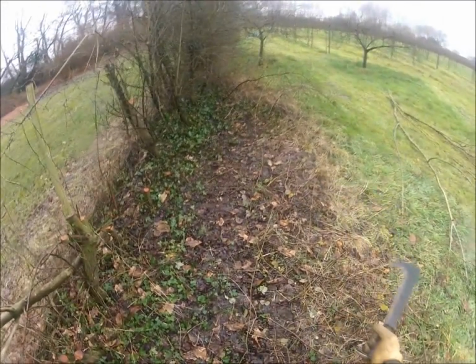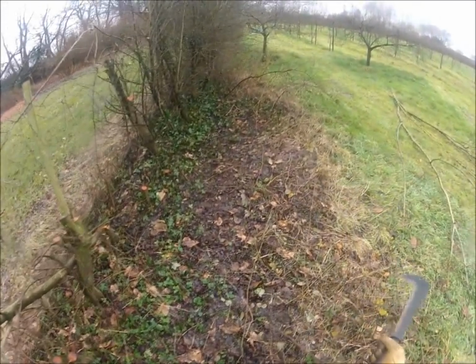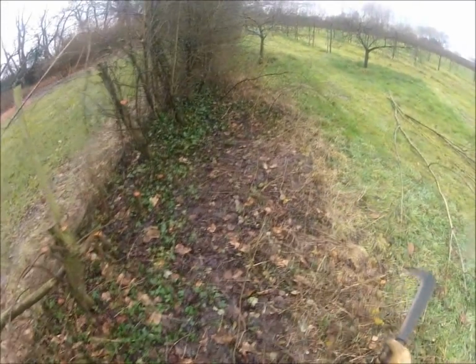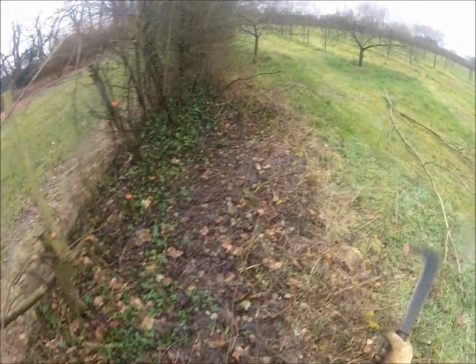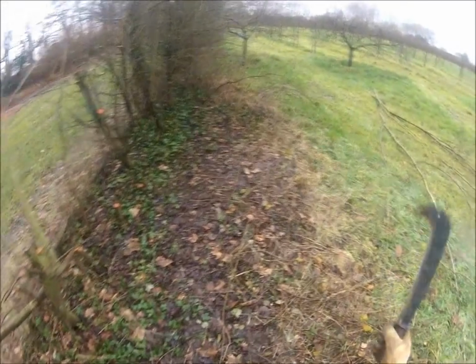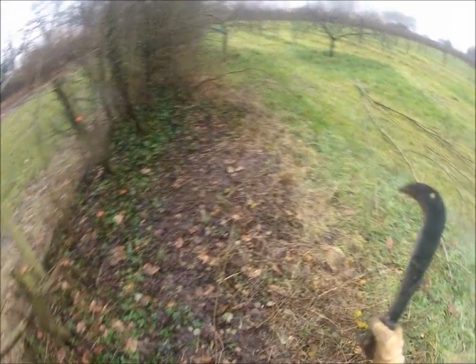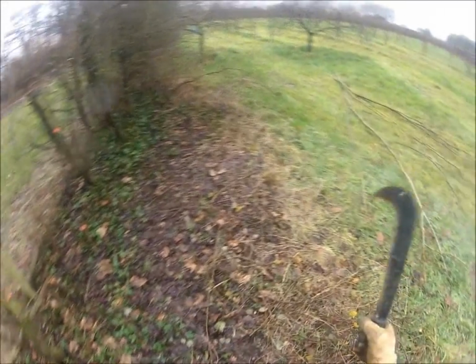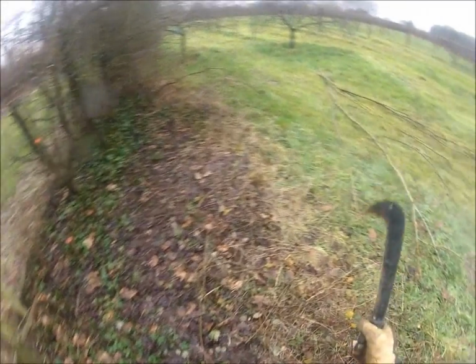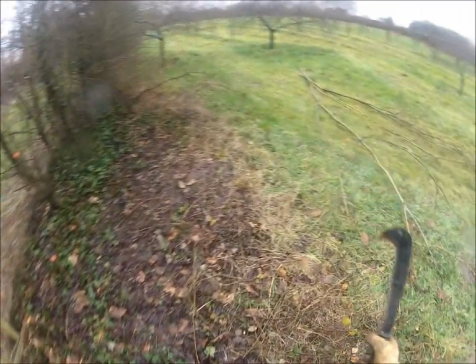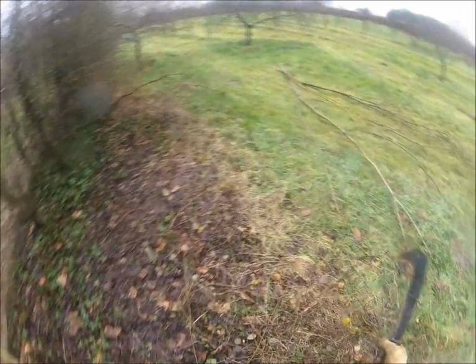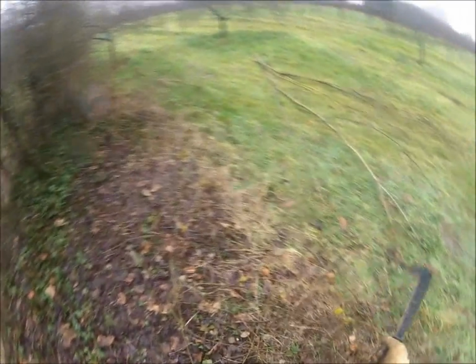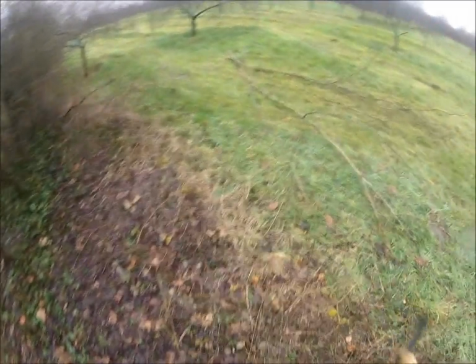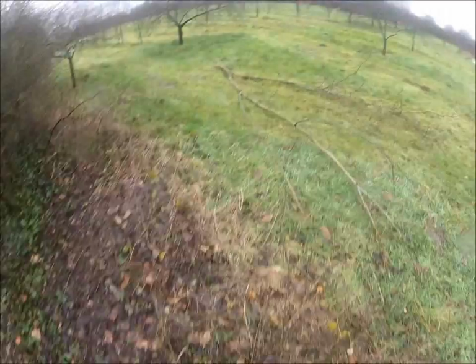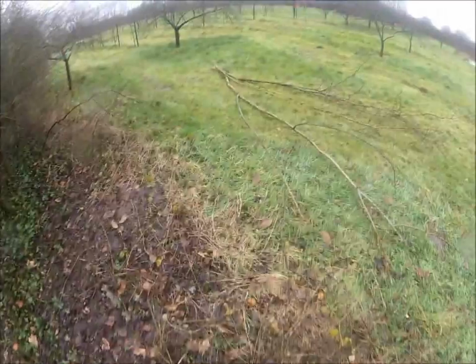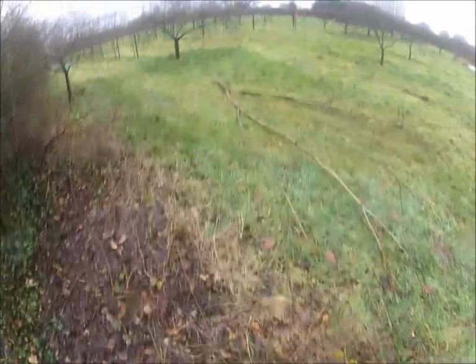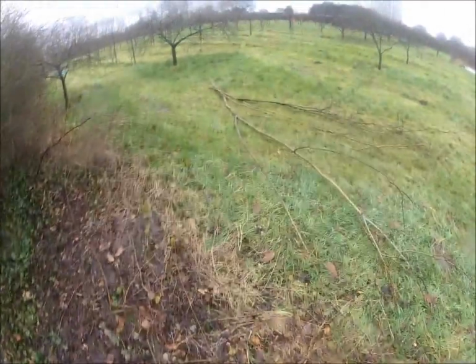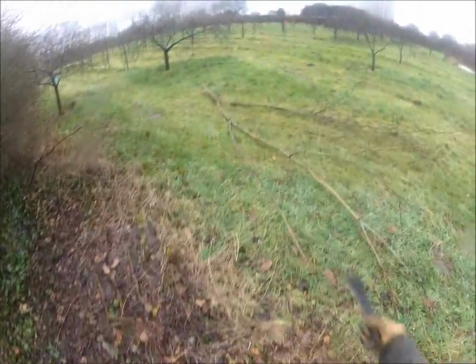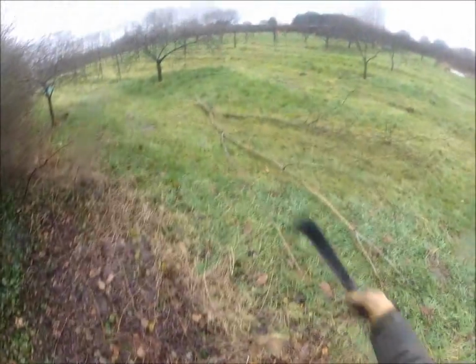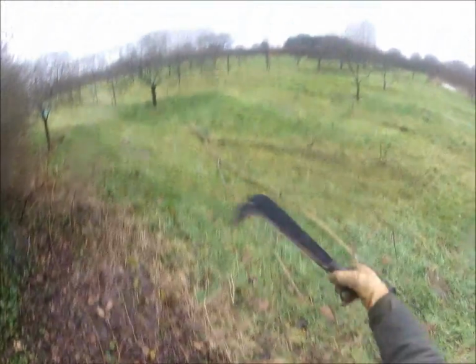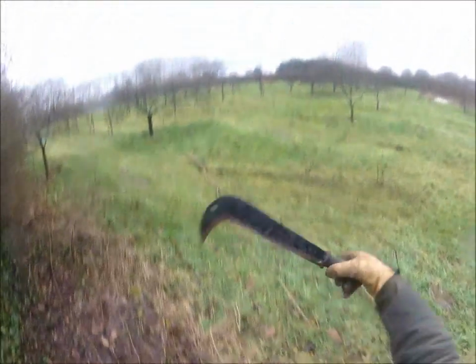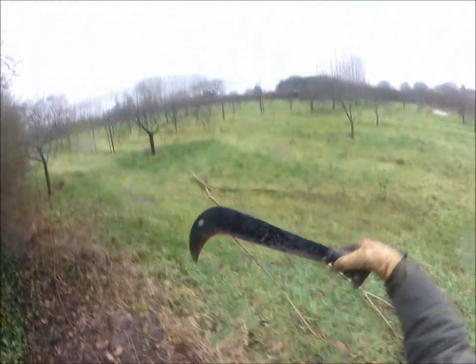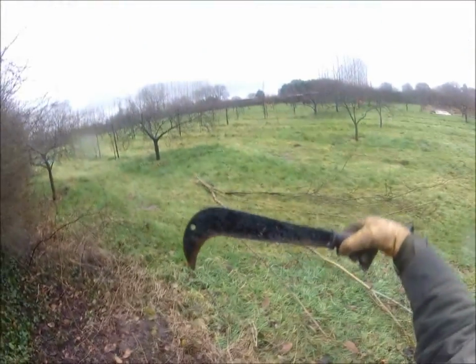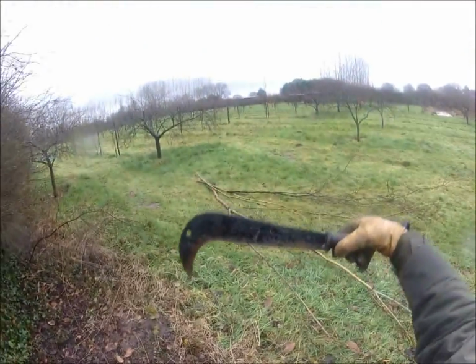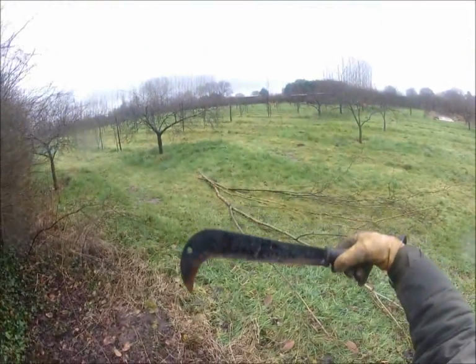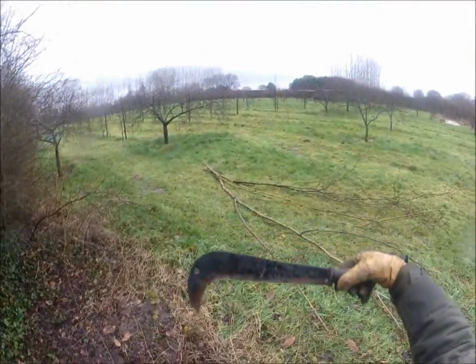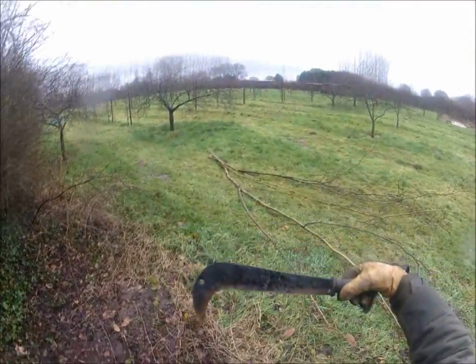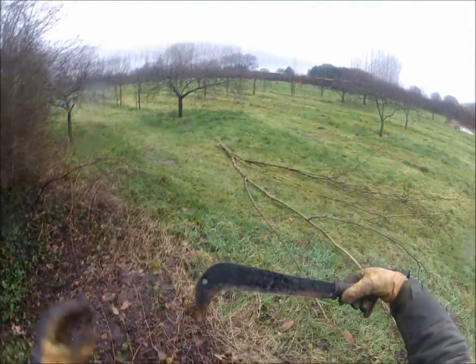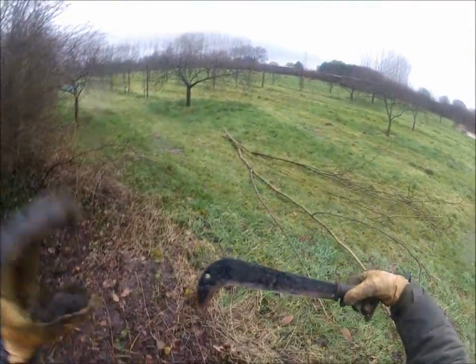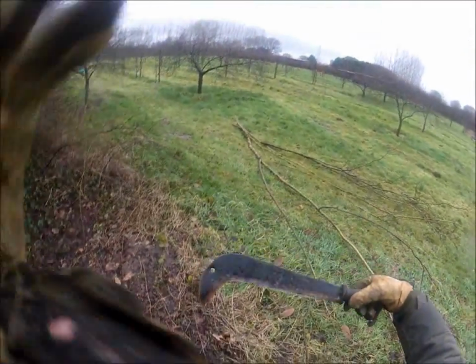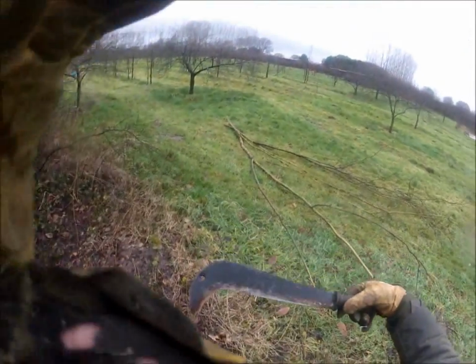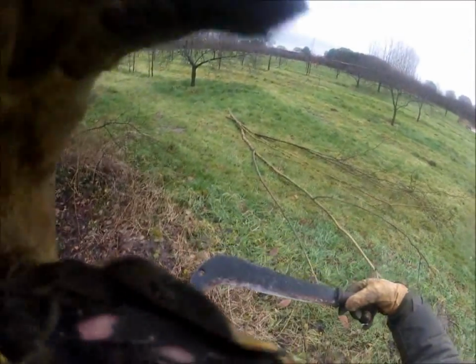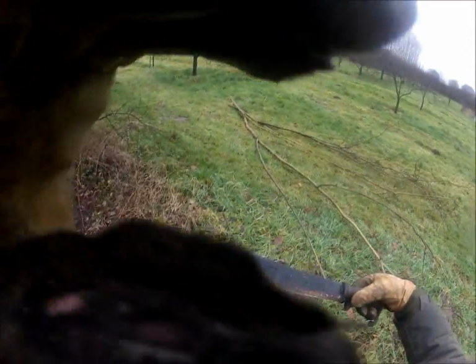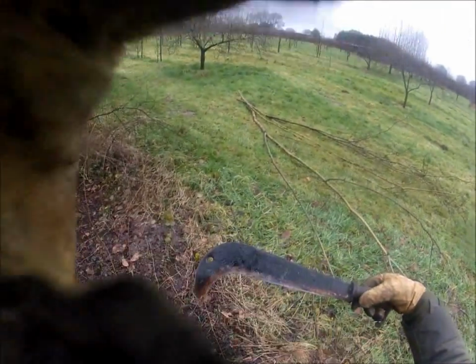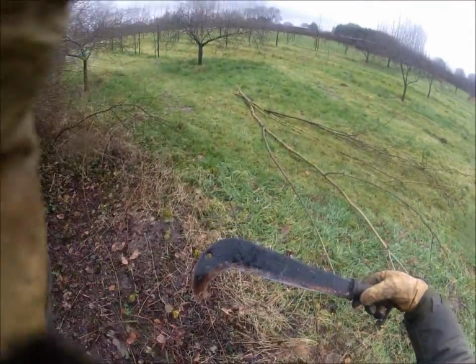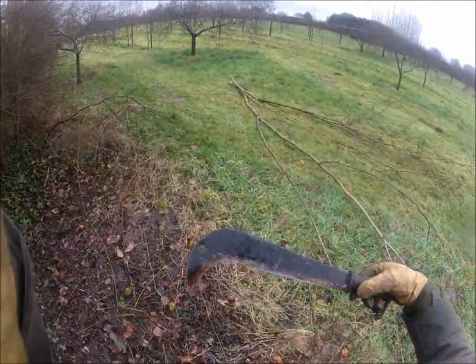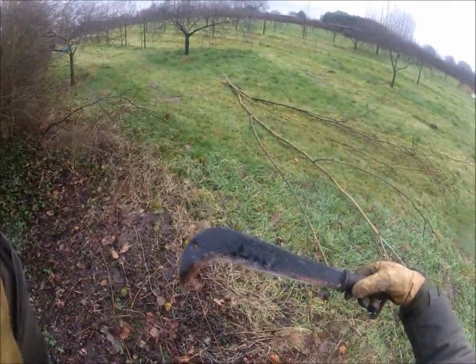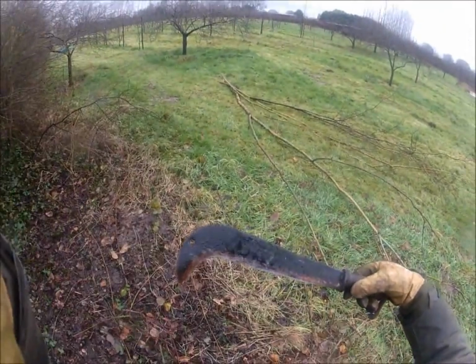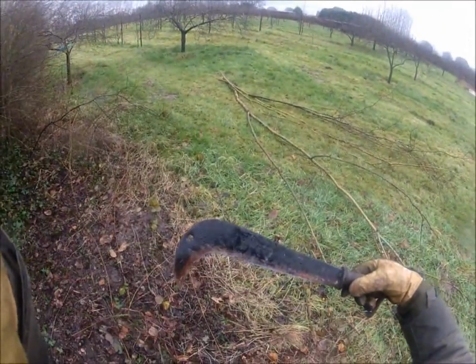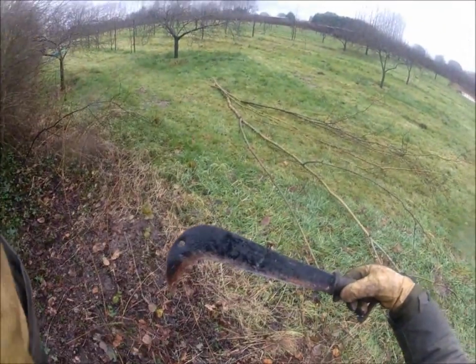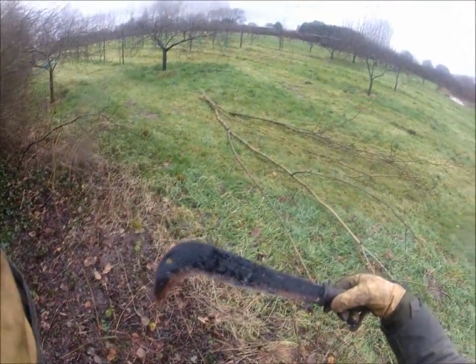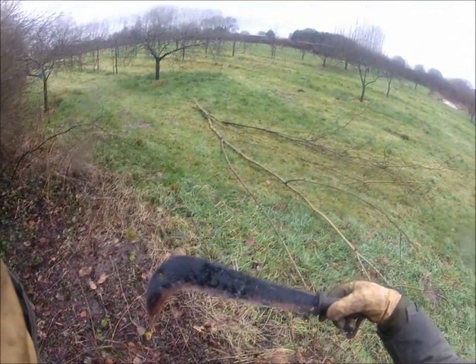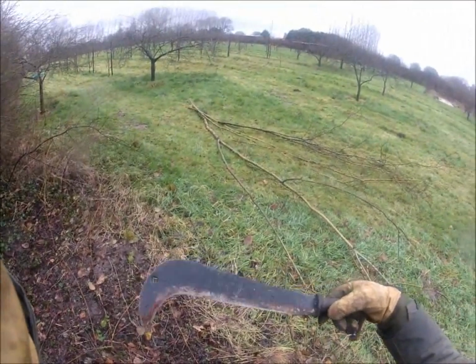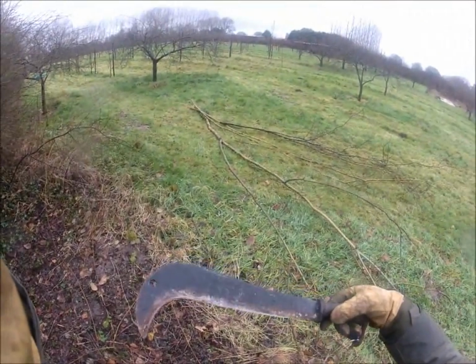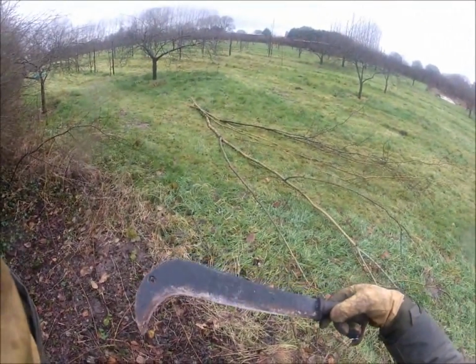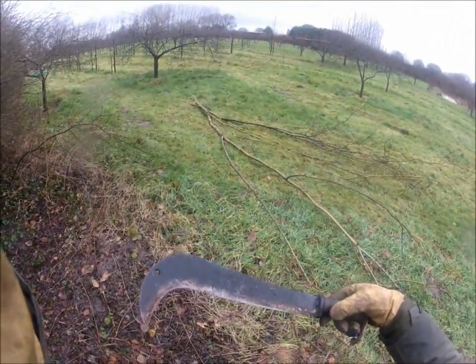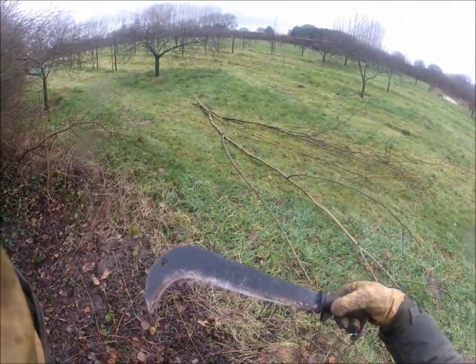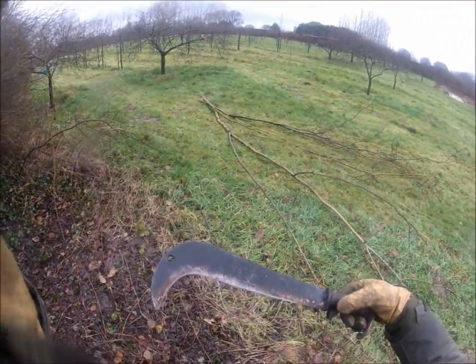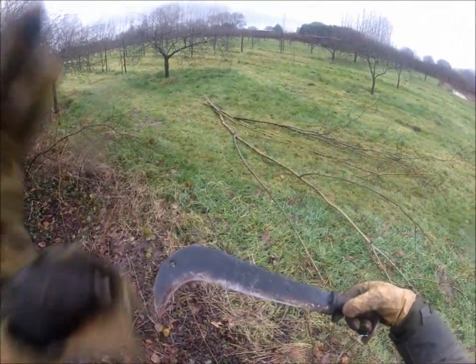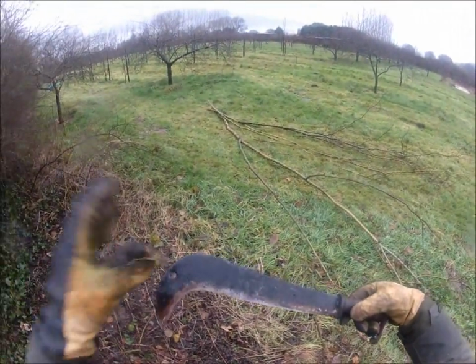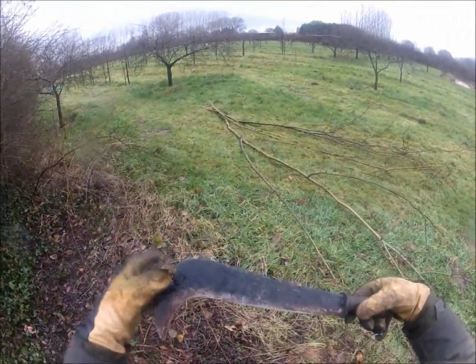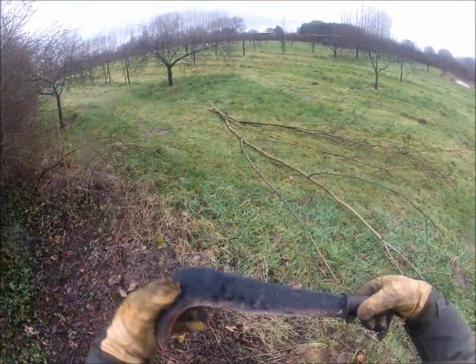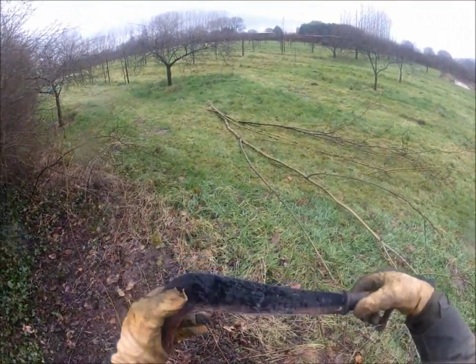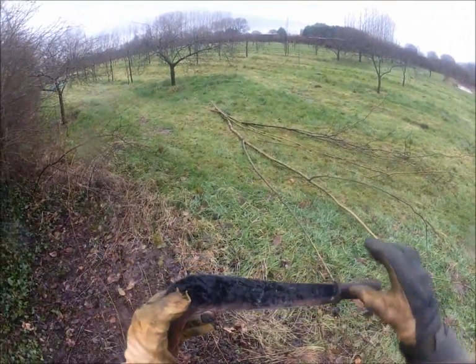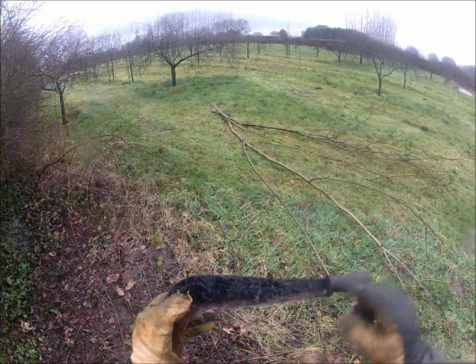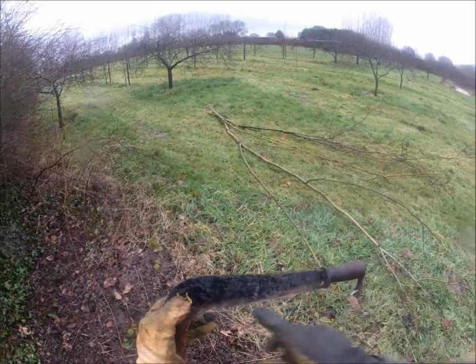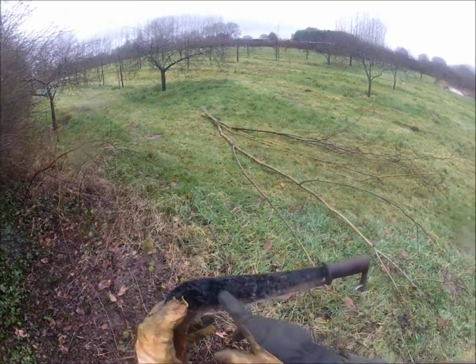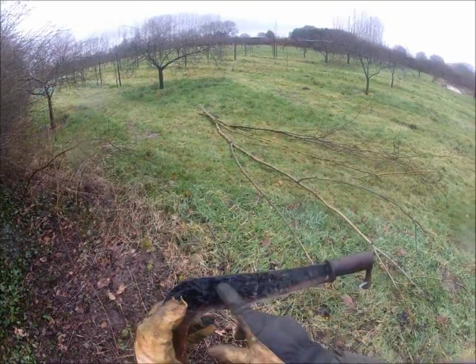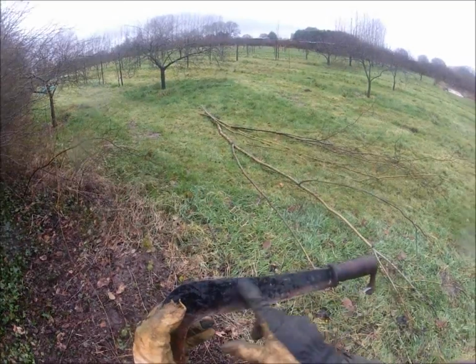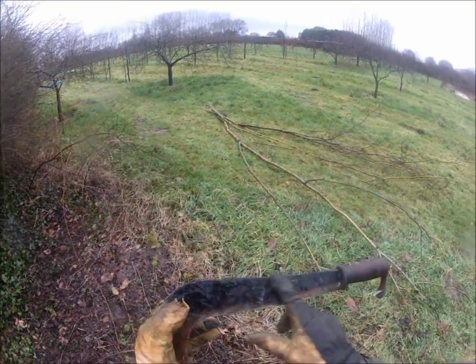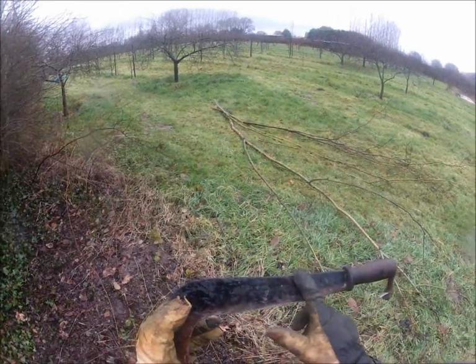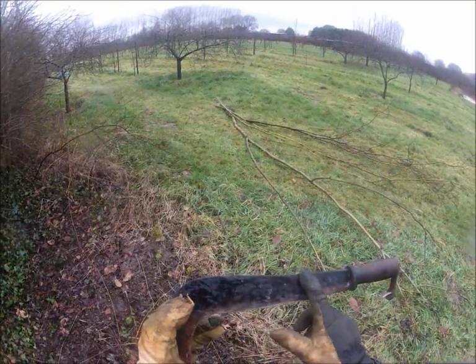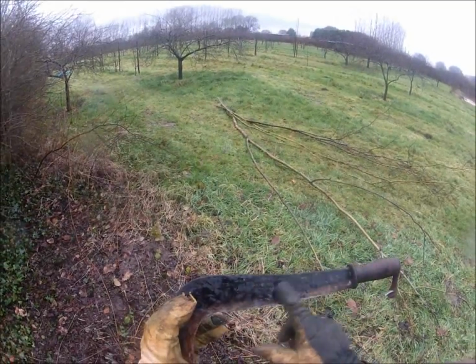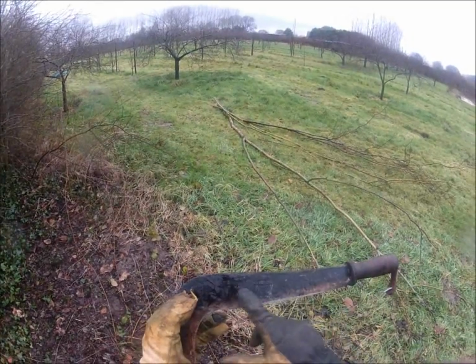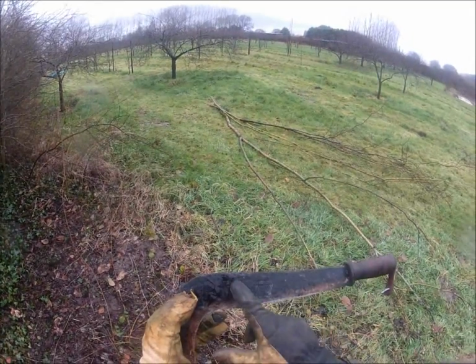Today I've done a bit of clearing up rubbish and I just want to show you a little bit about how to use this tool. This is a modern billhook. I believe it is made in France.